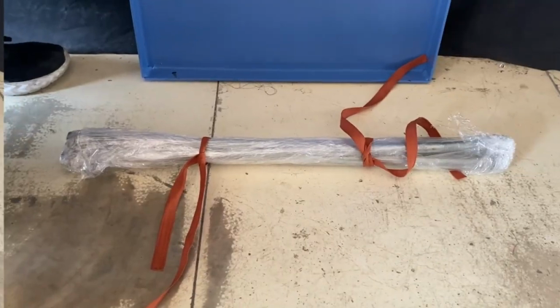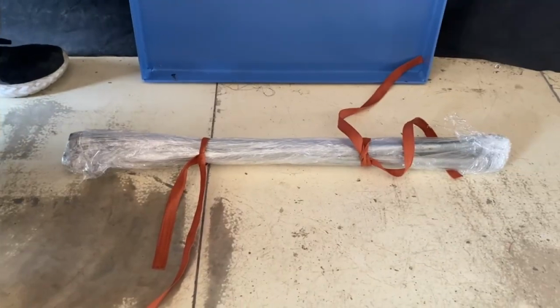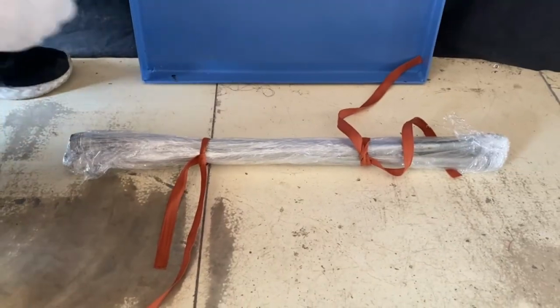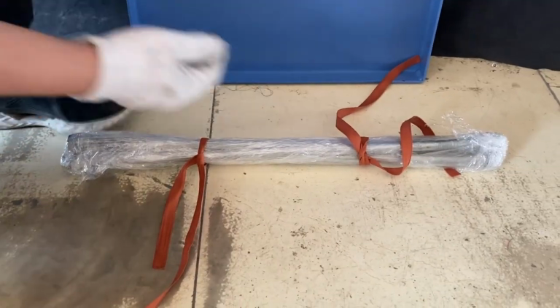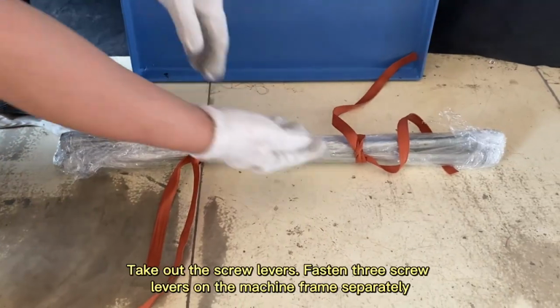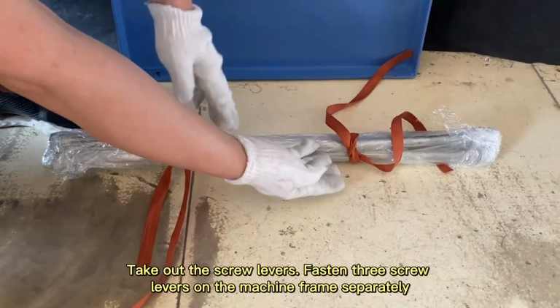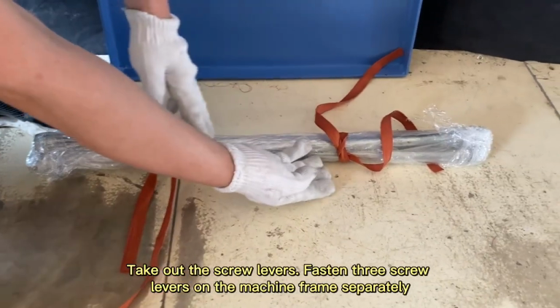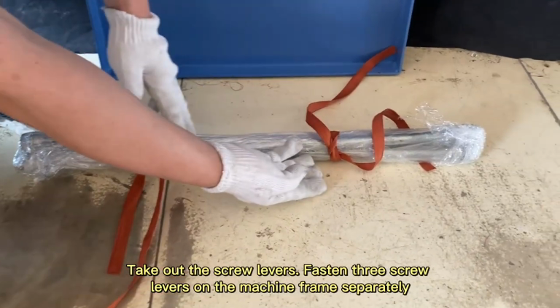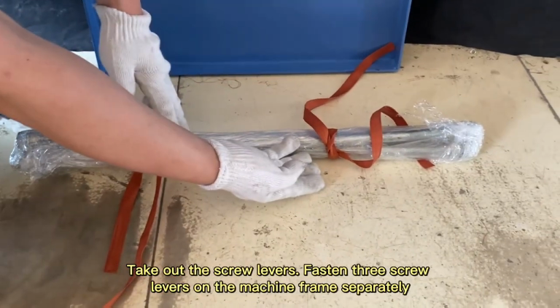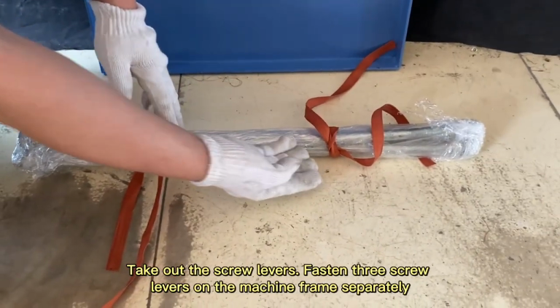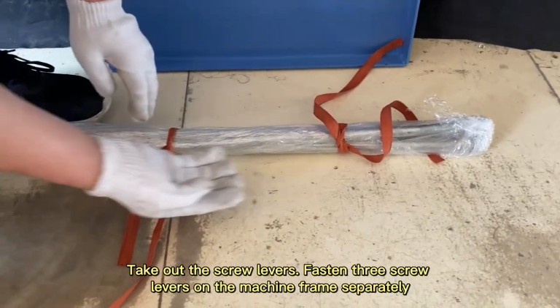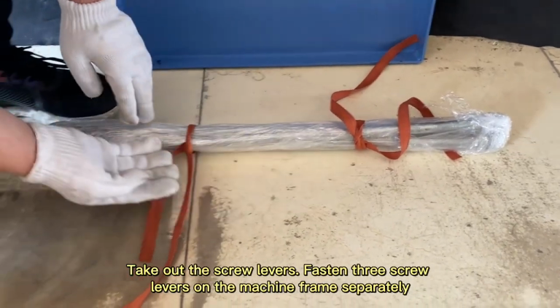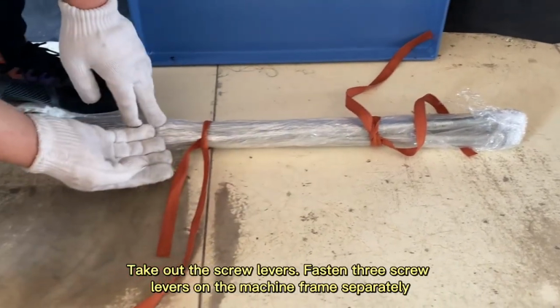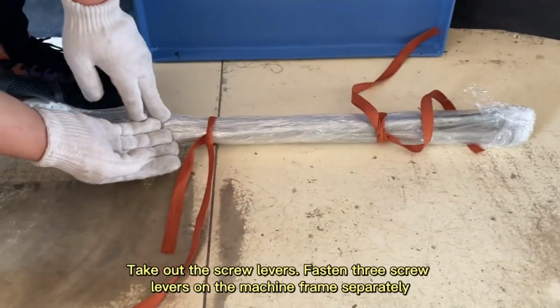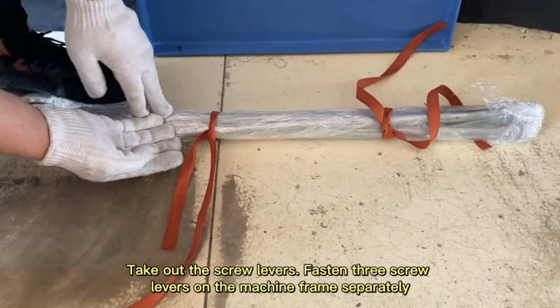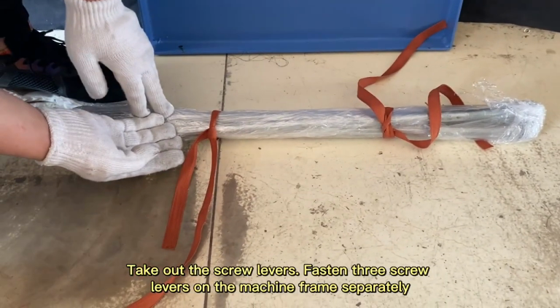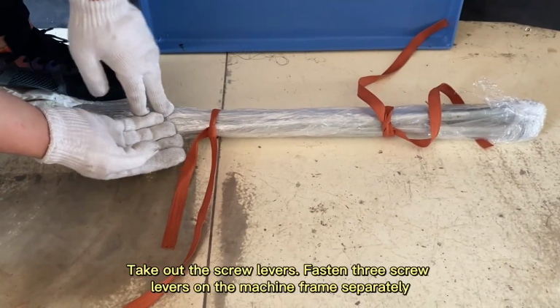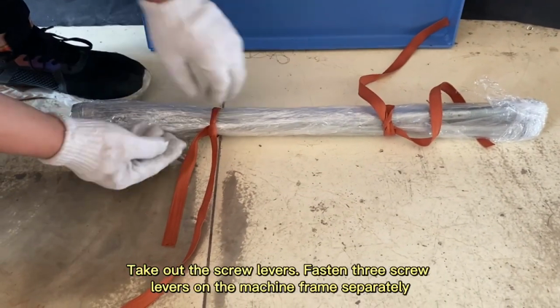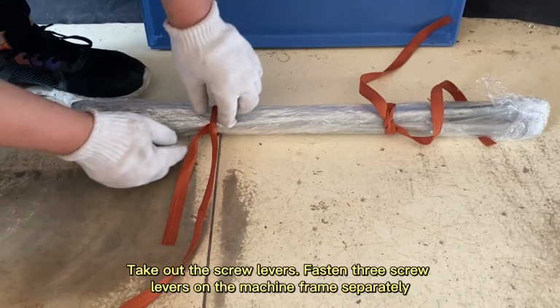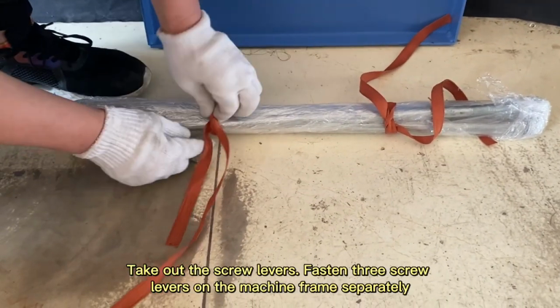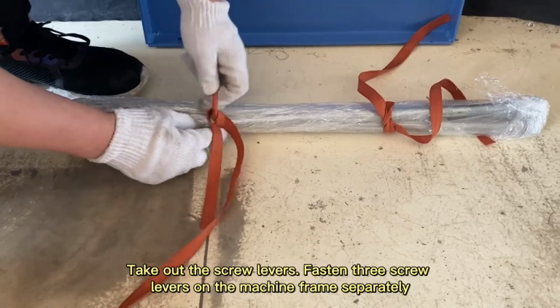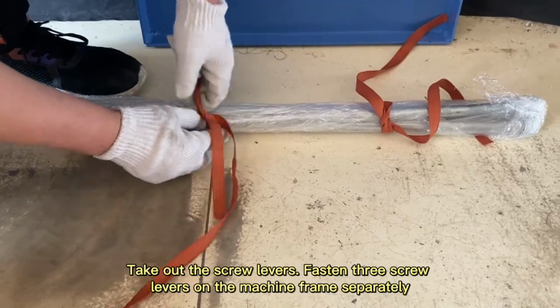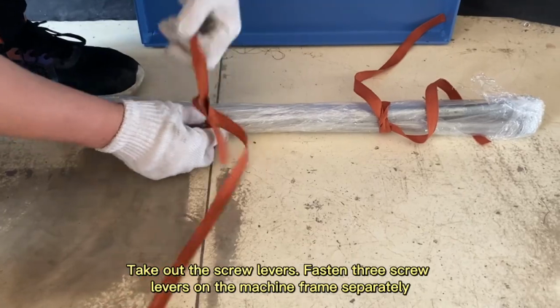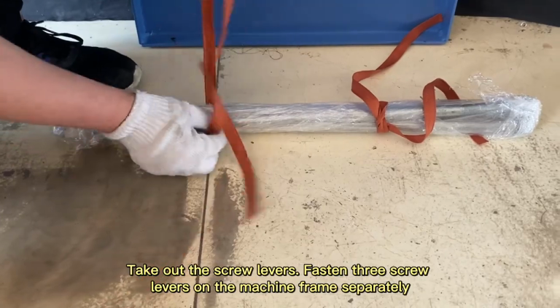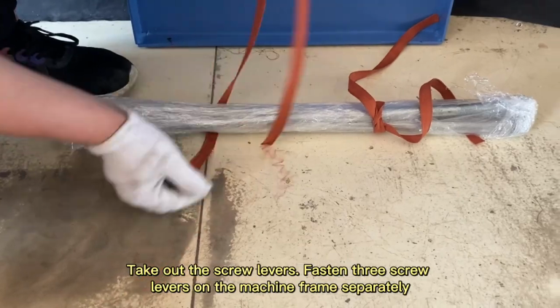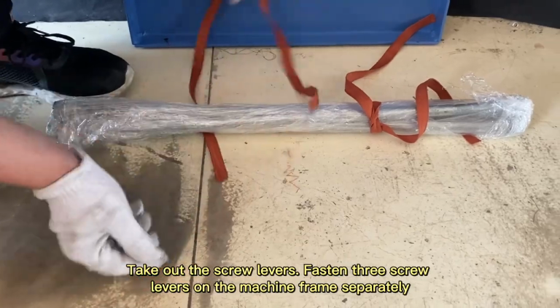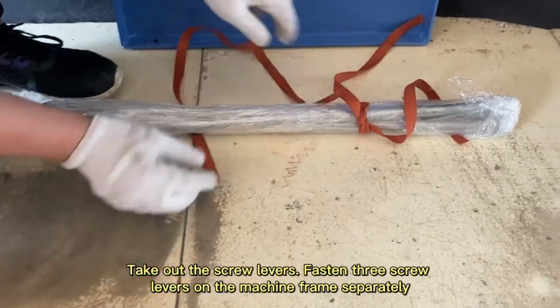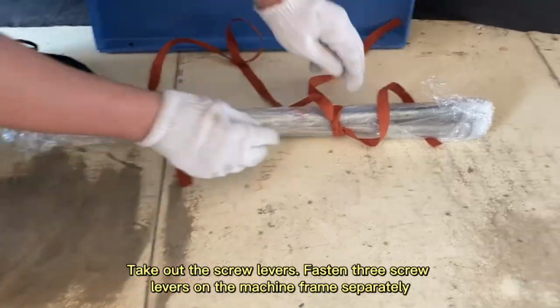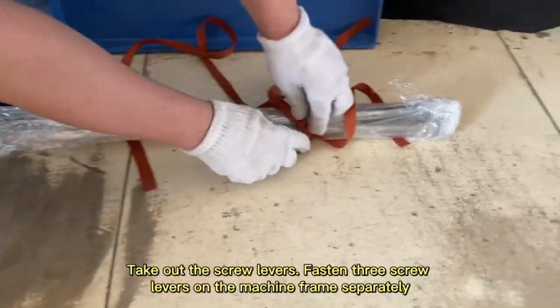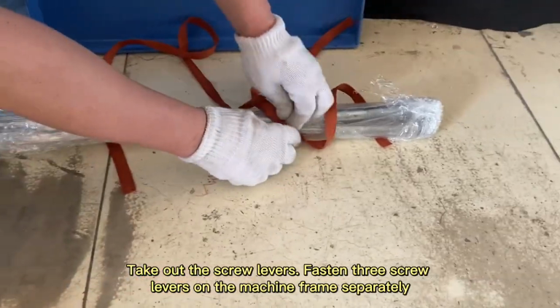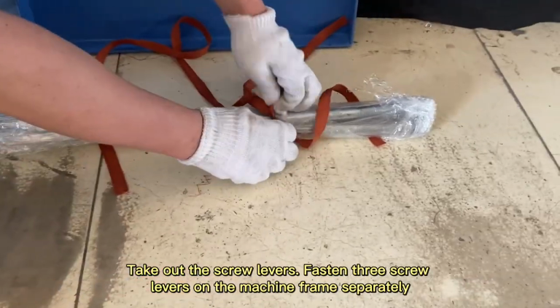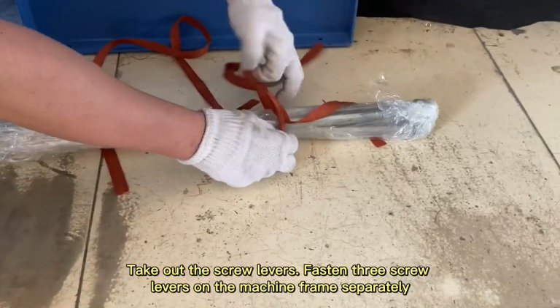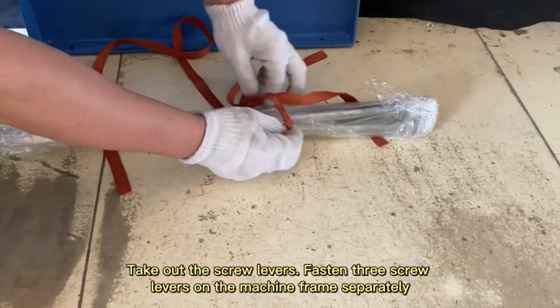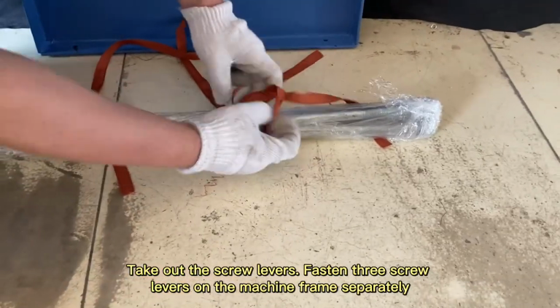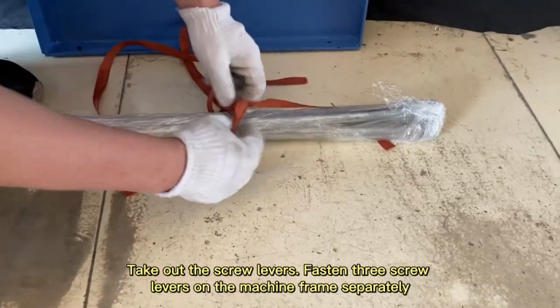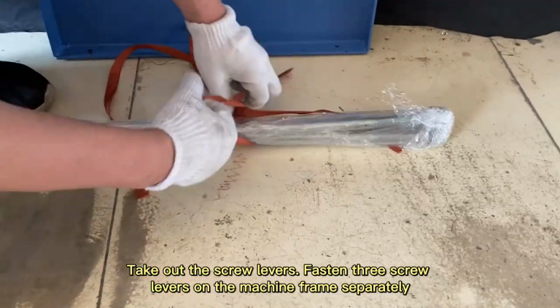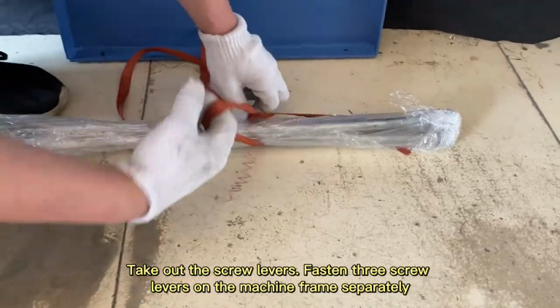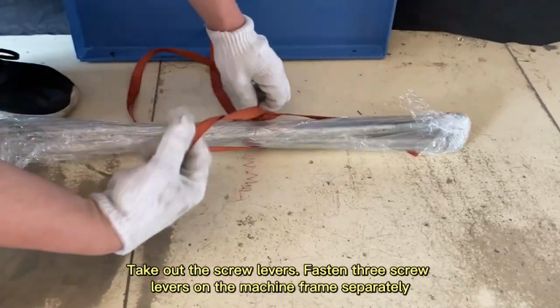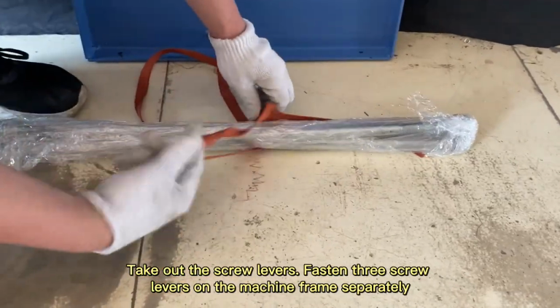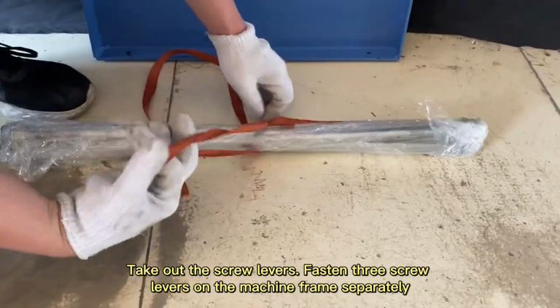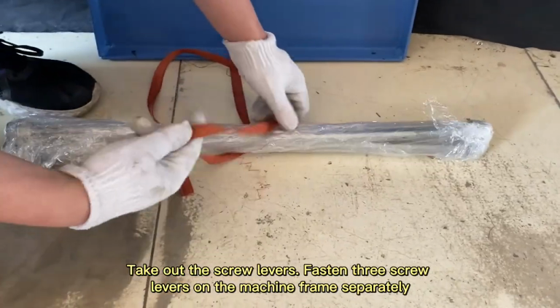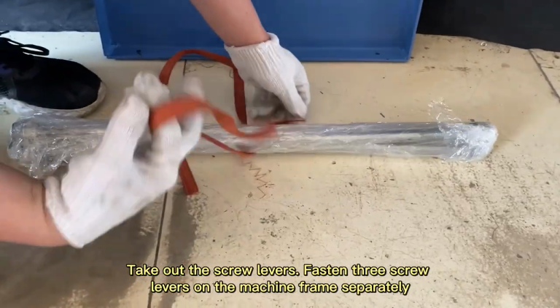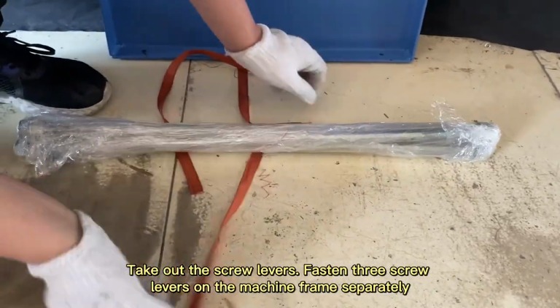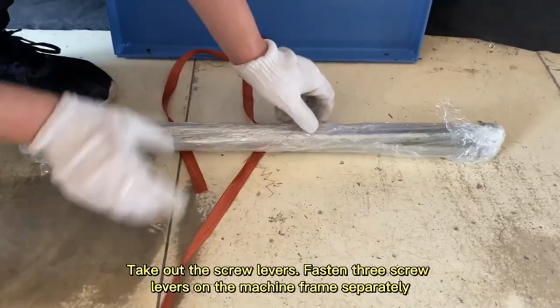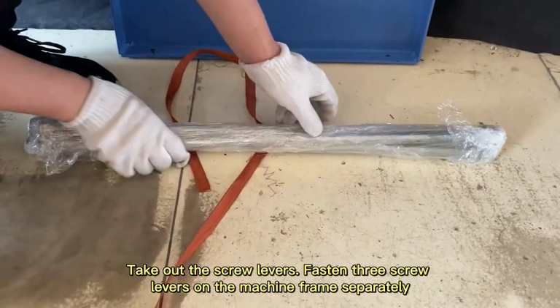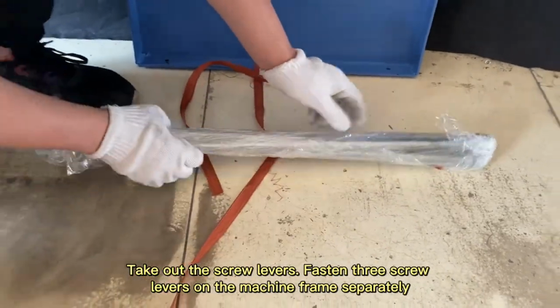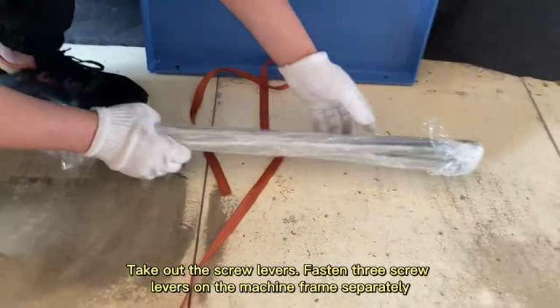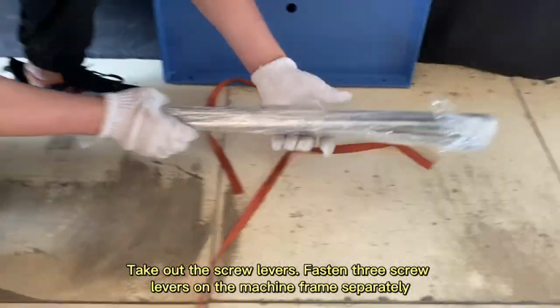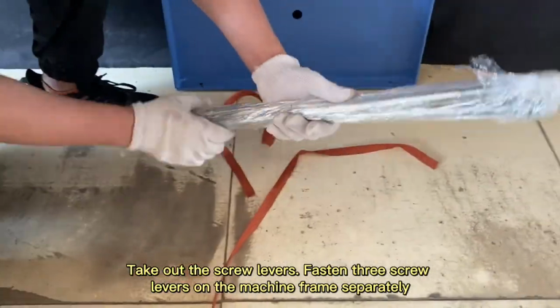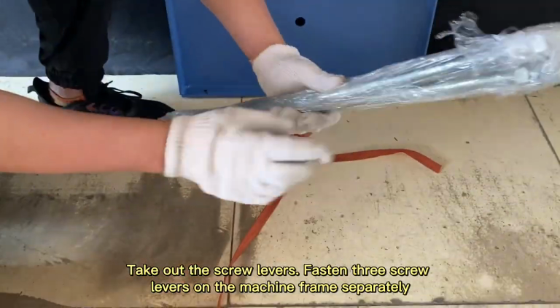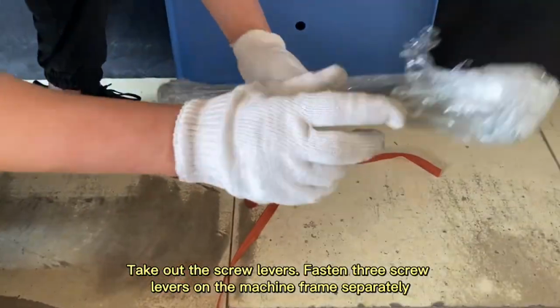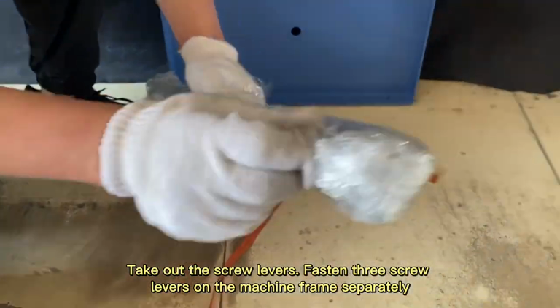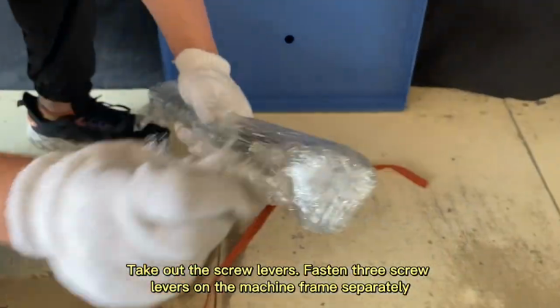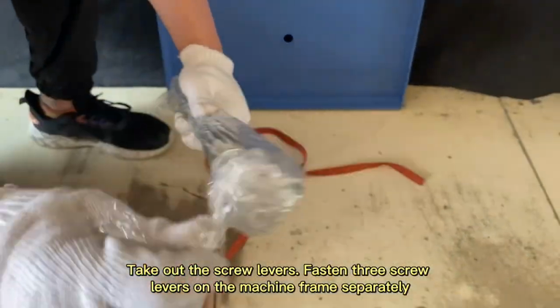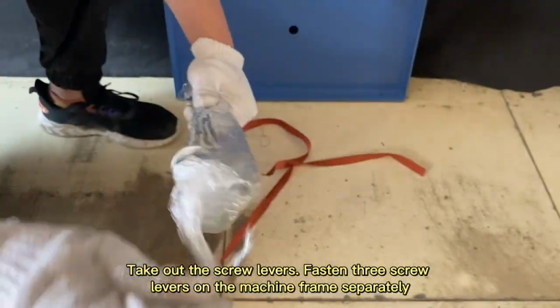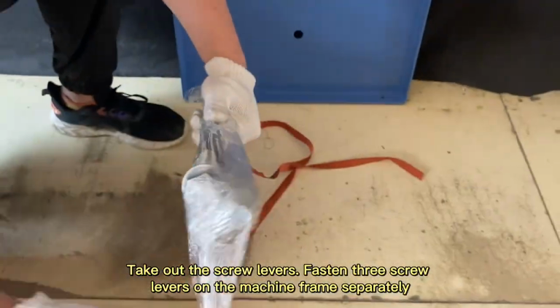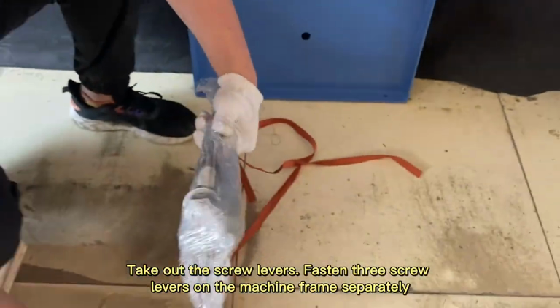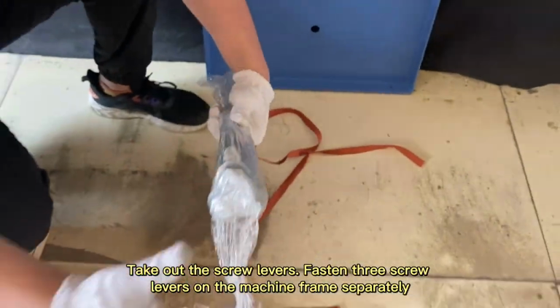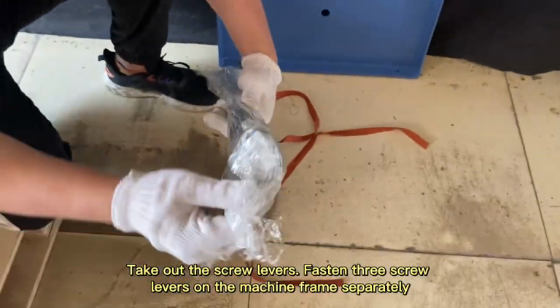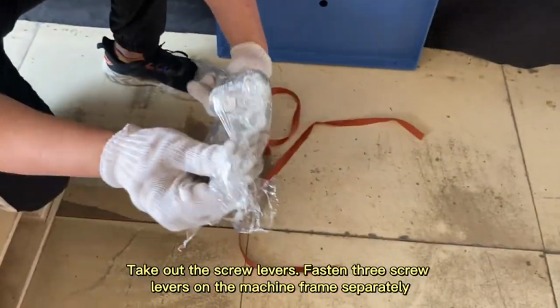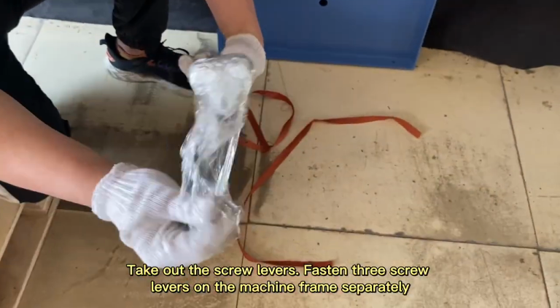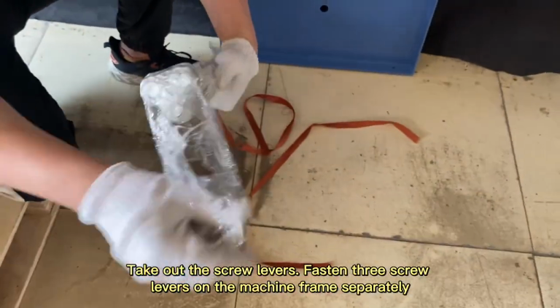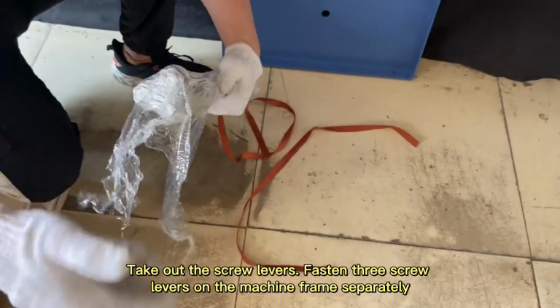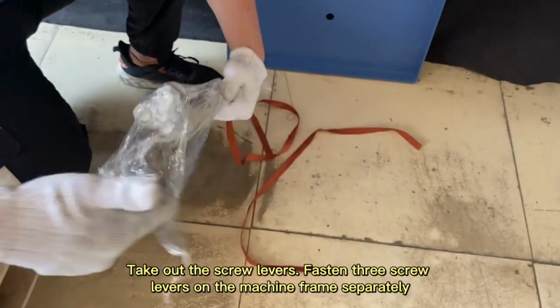Take out the screw levers and fasten three screw levers on the machine frame separately.